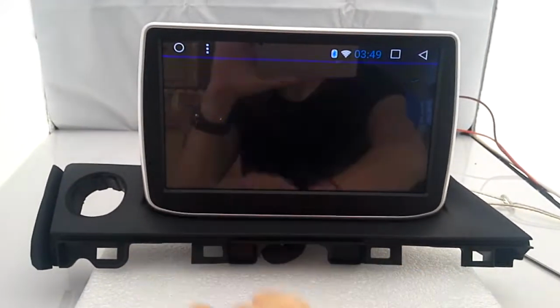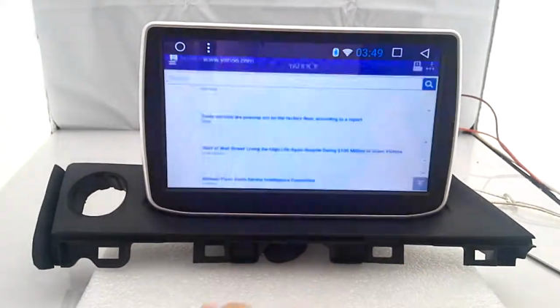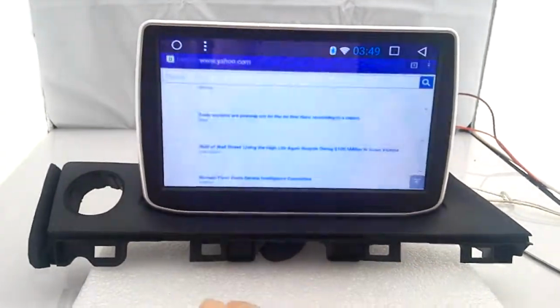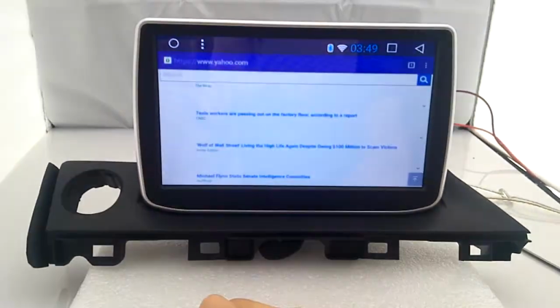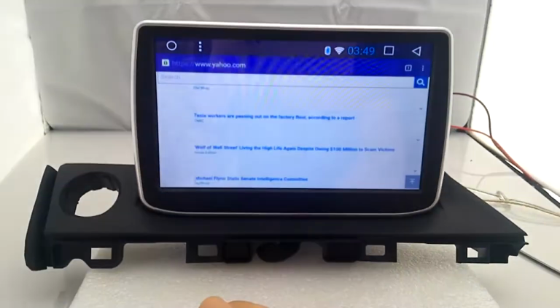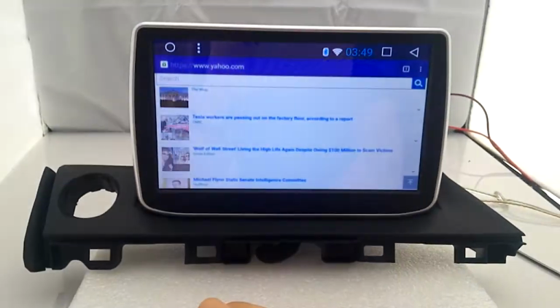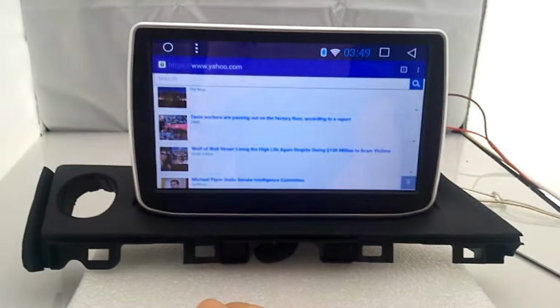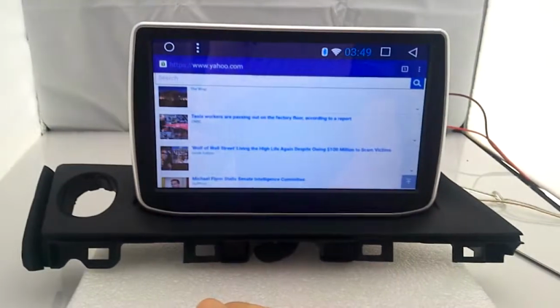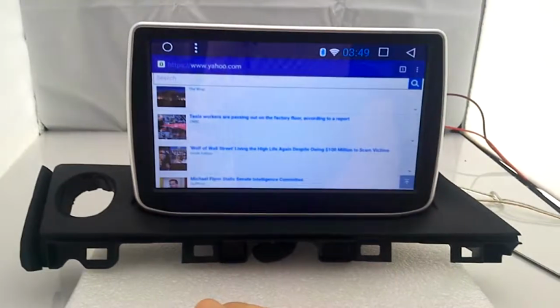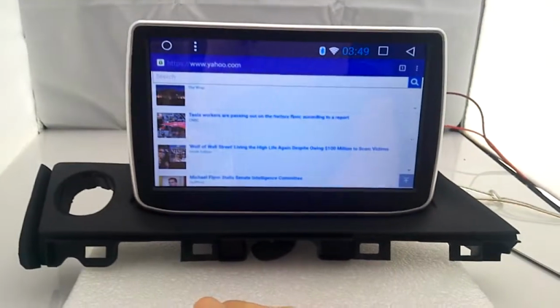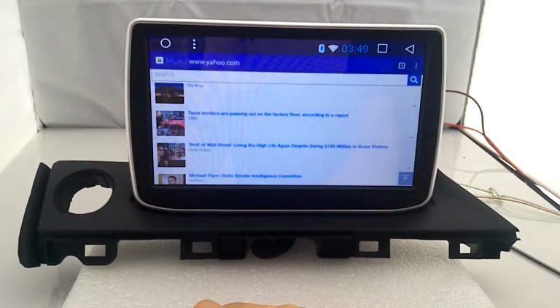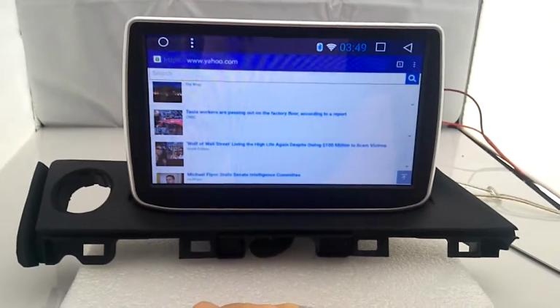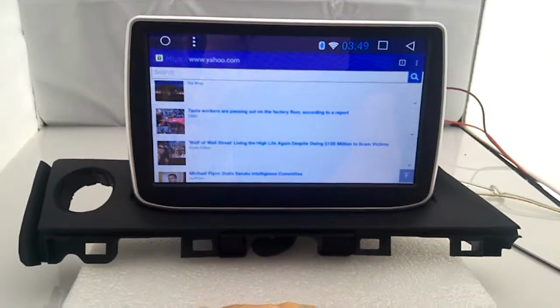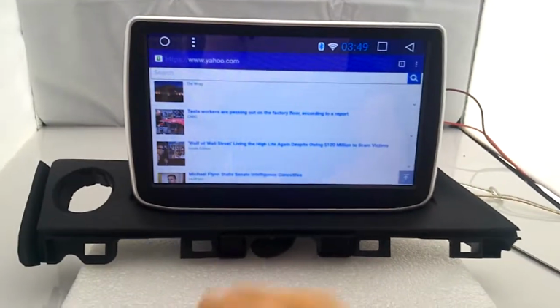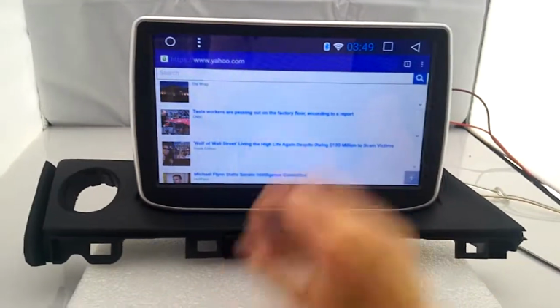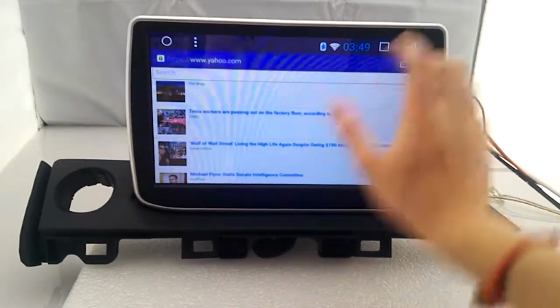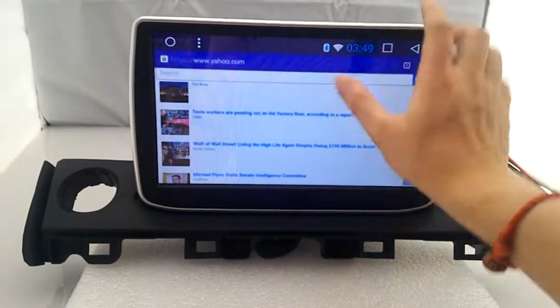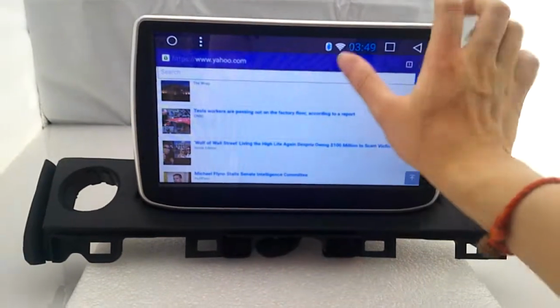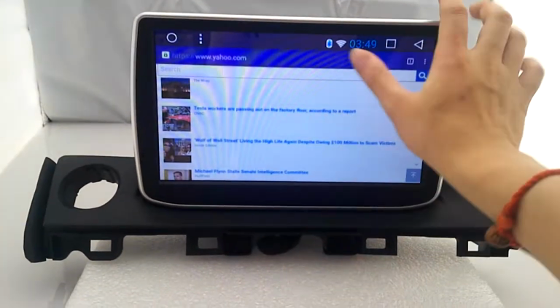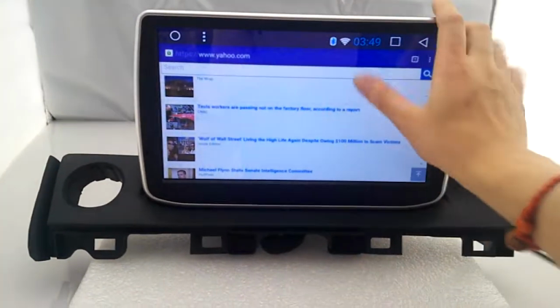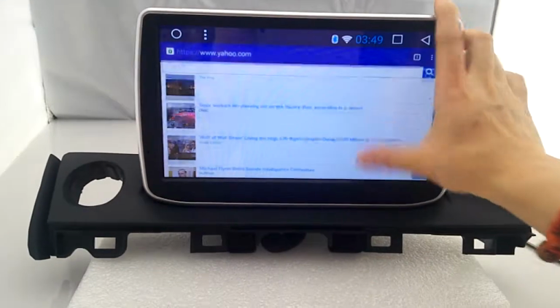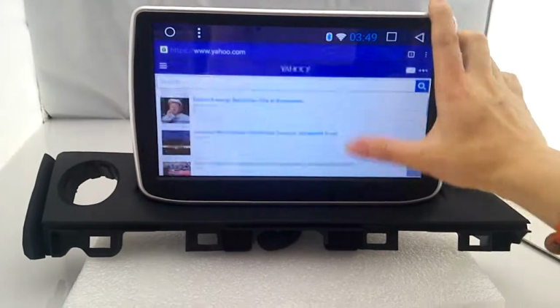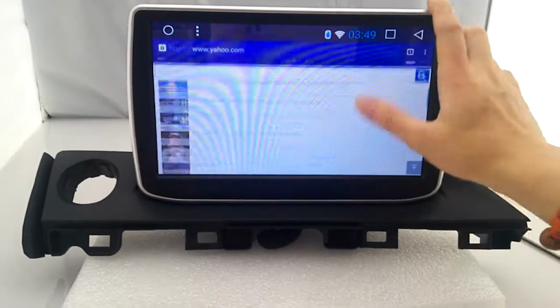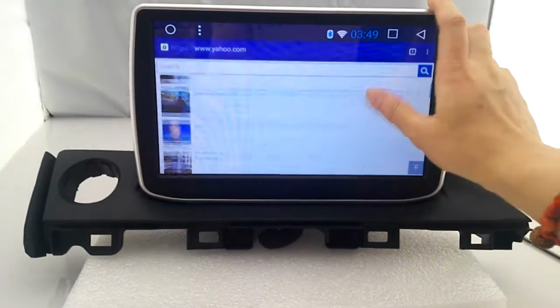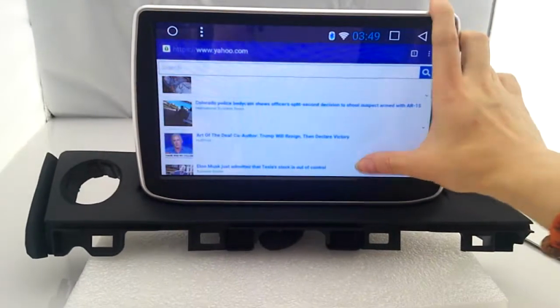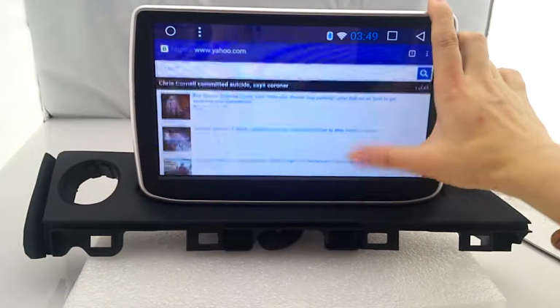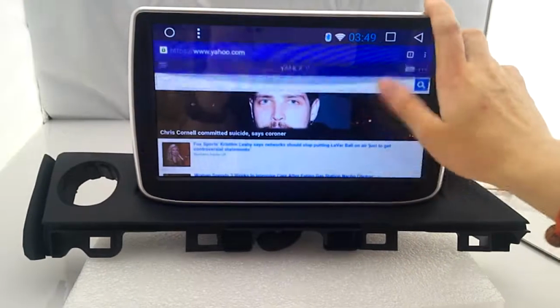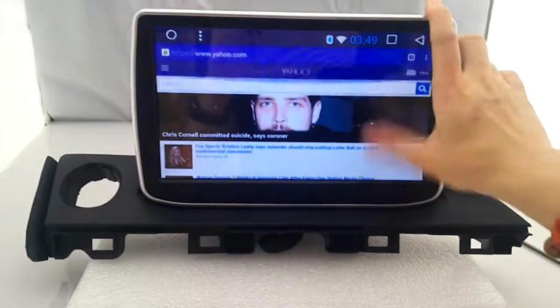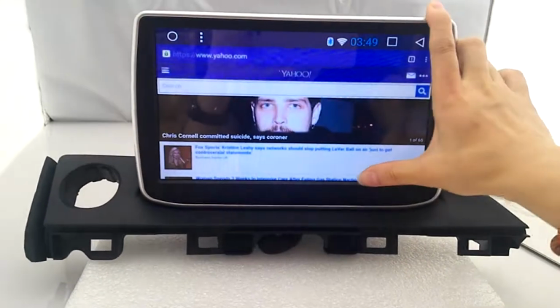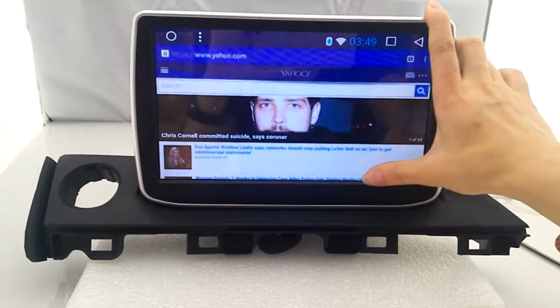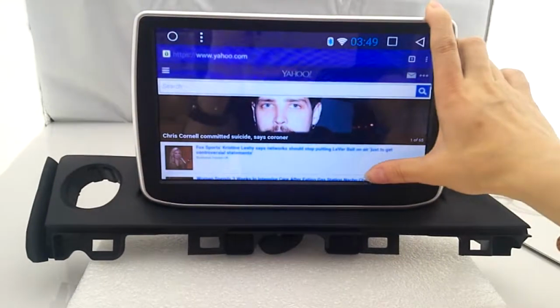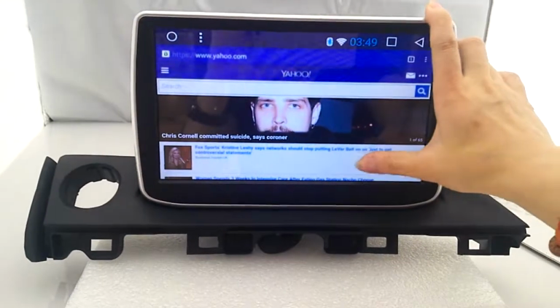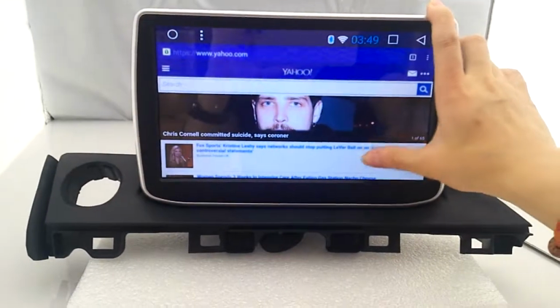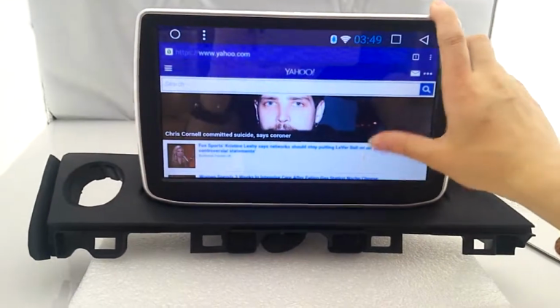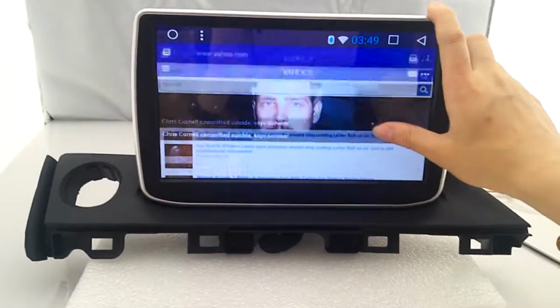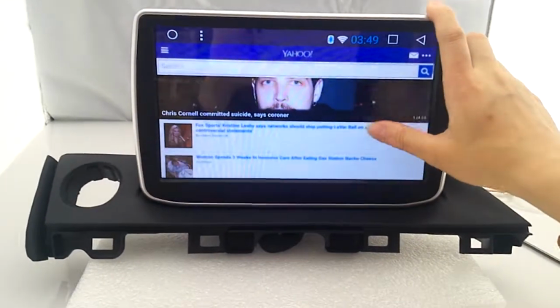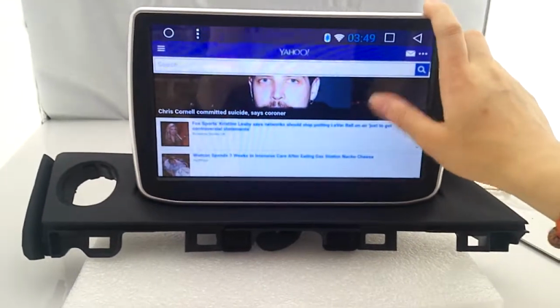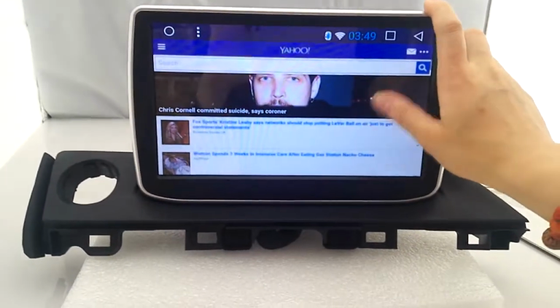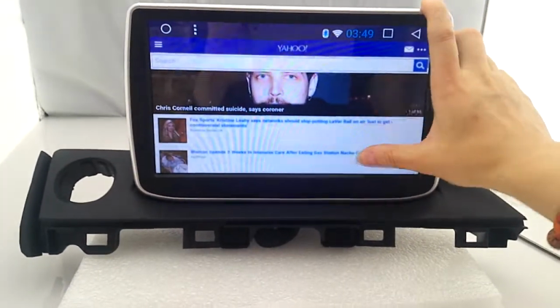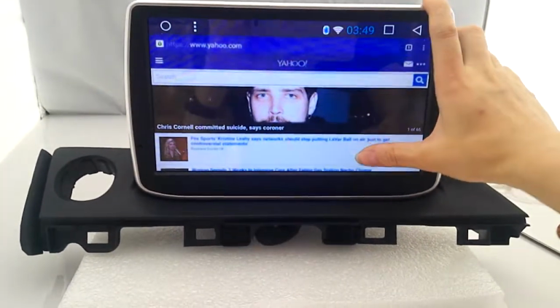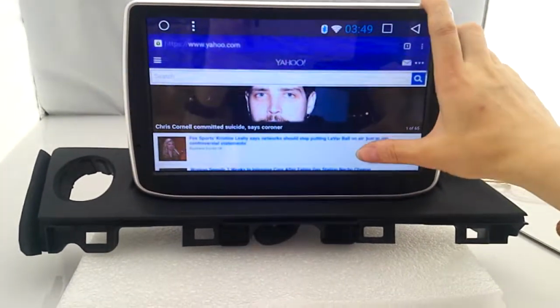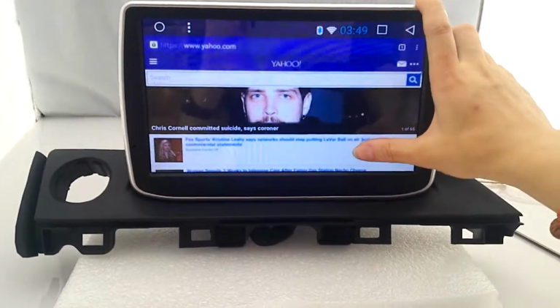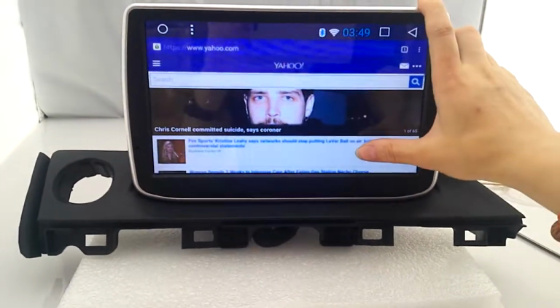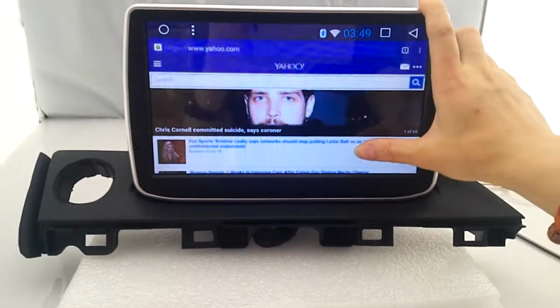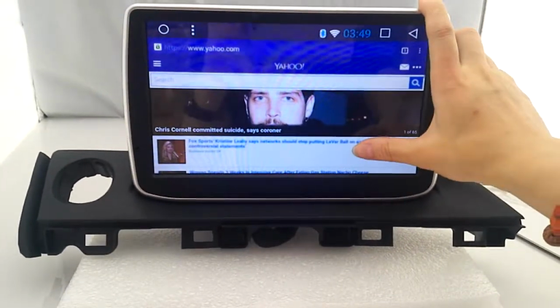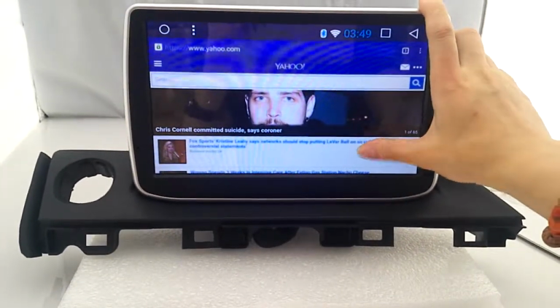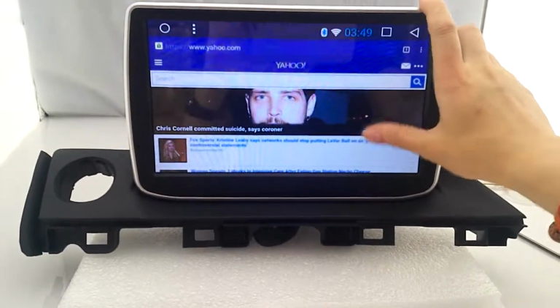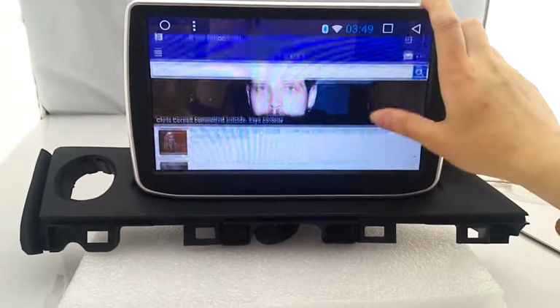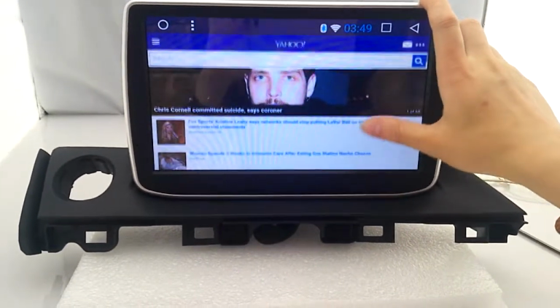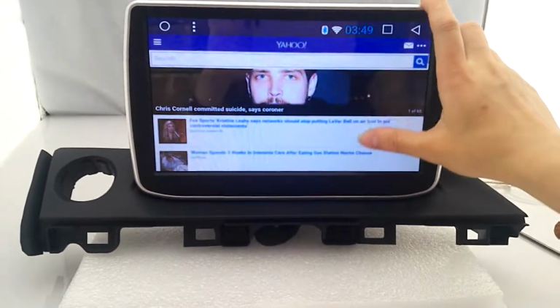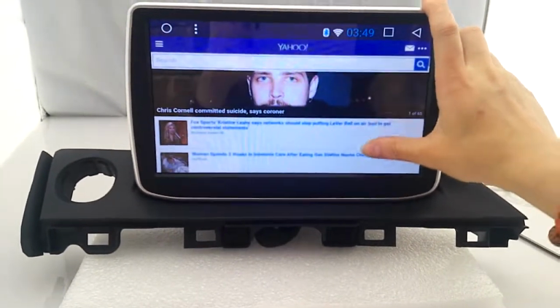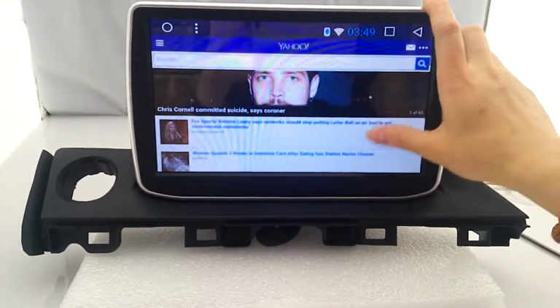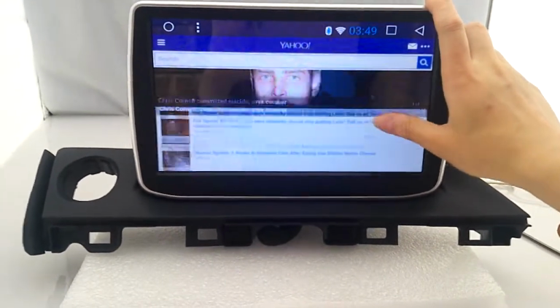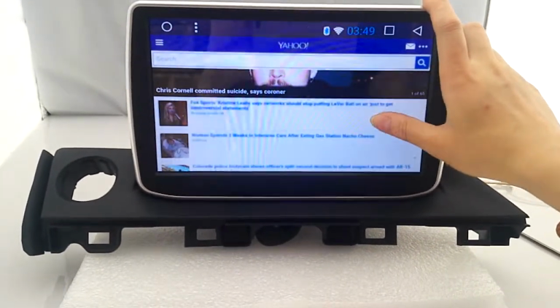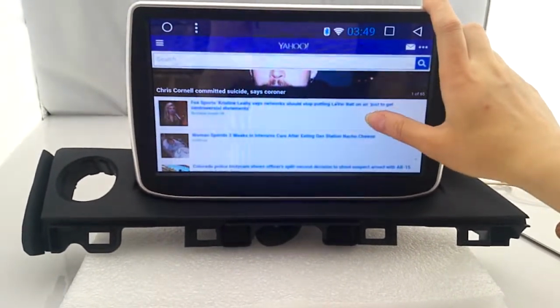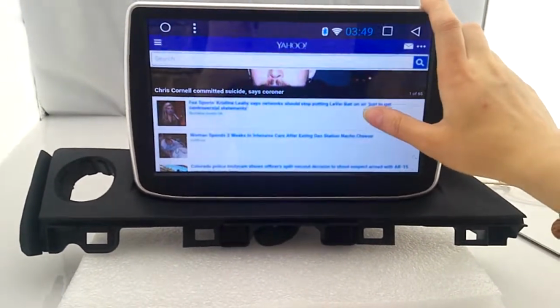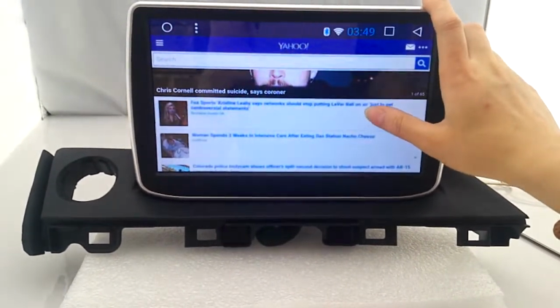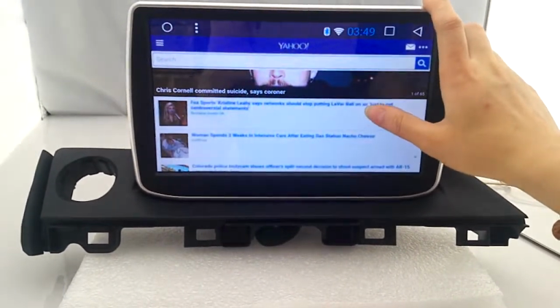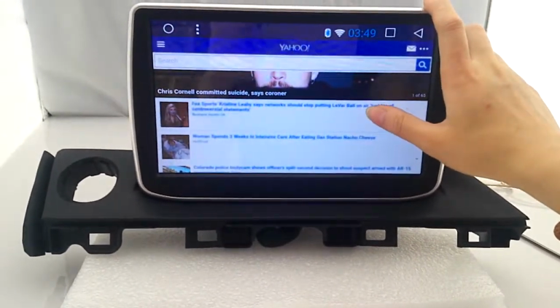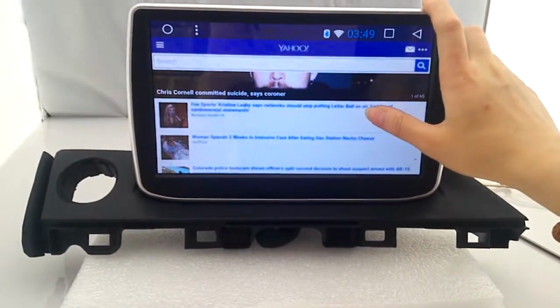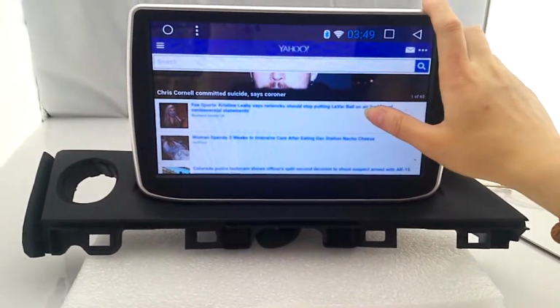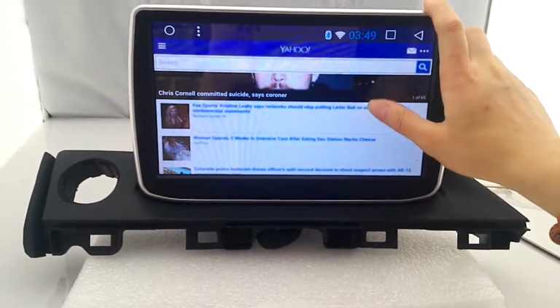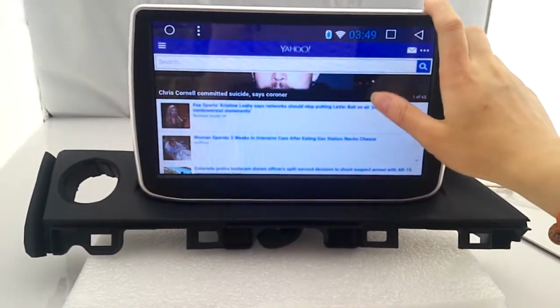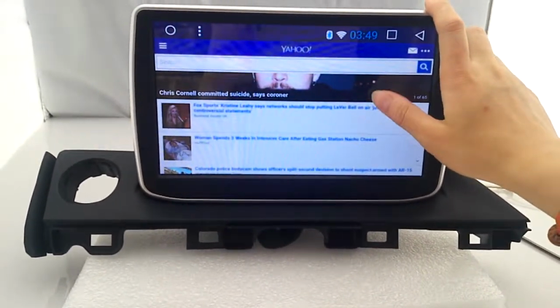Let's try out the Wi-Fi connection. Already connected — here is the latest news.